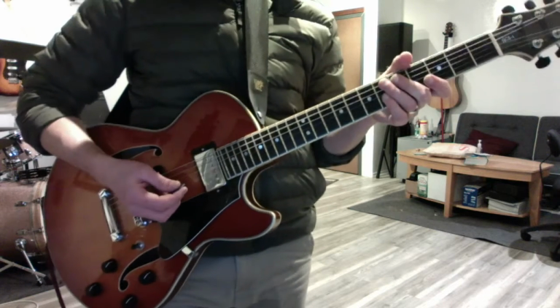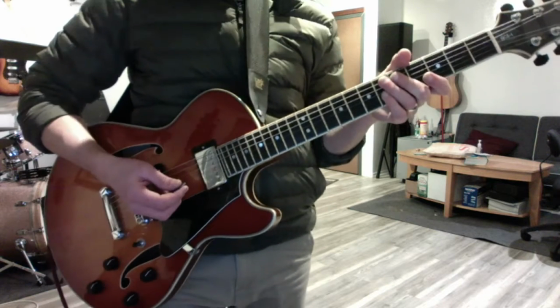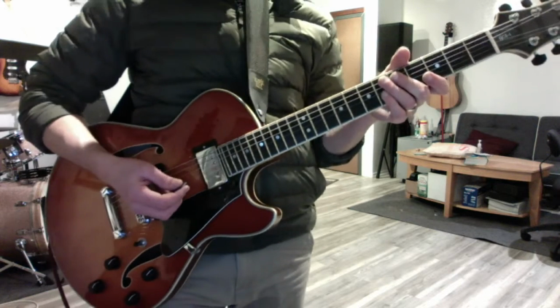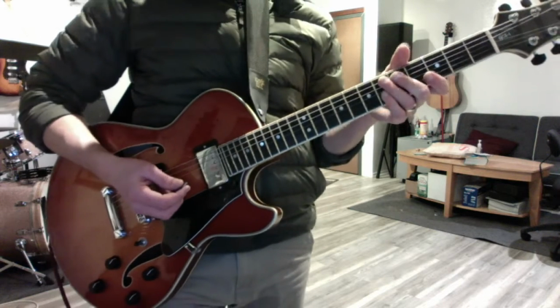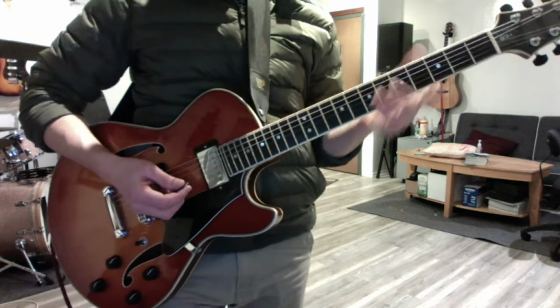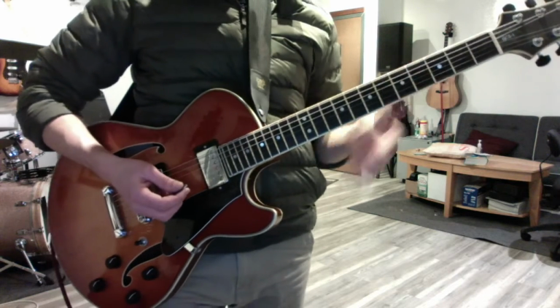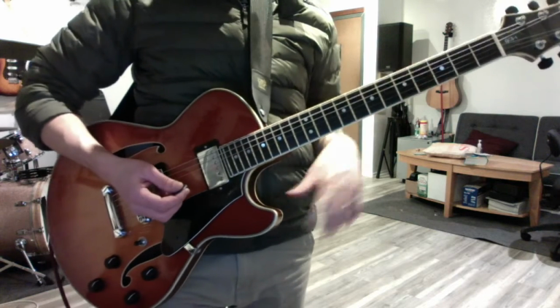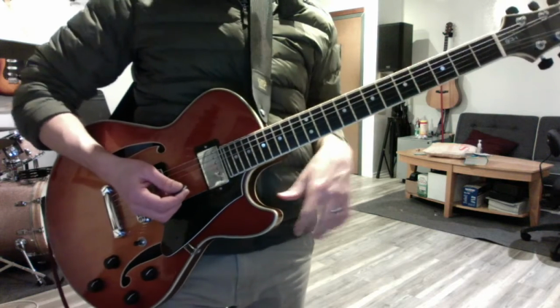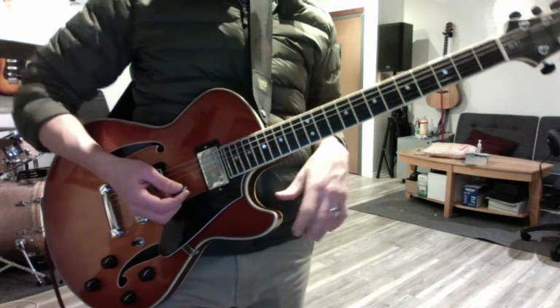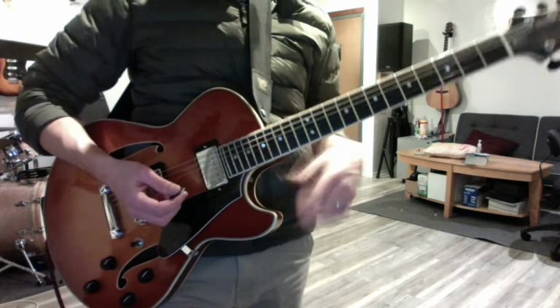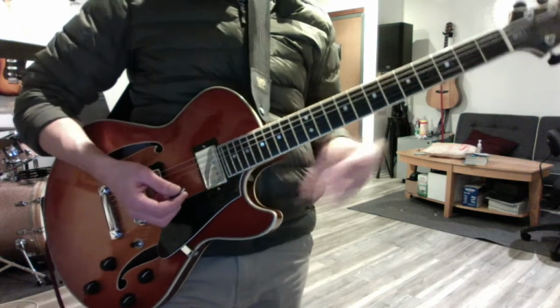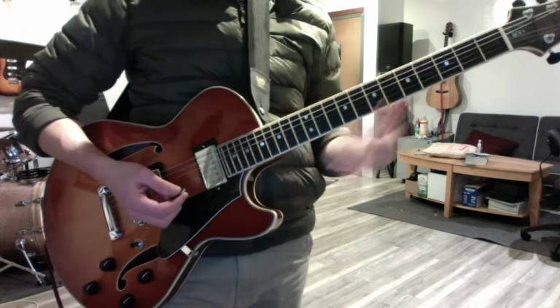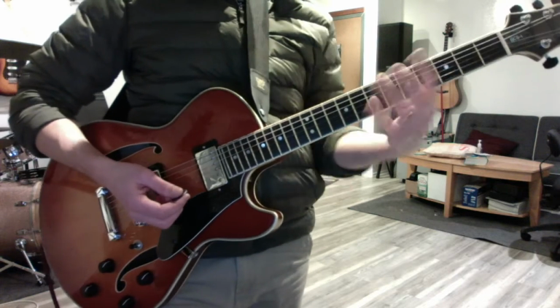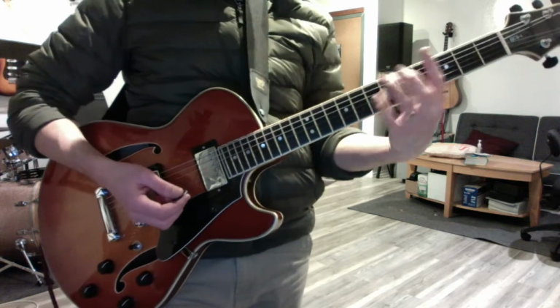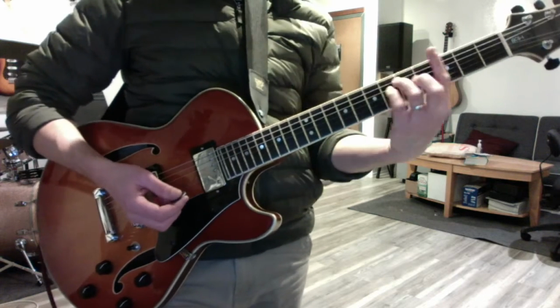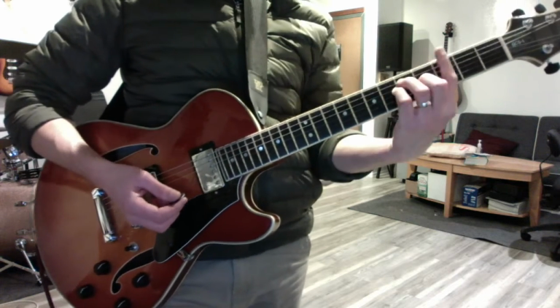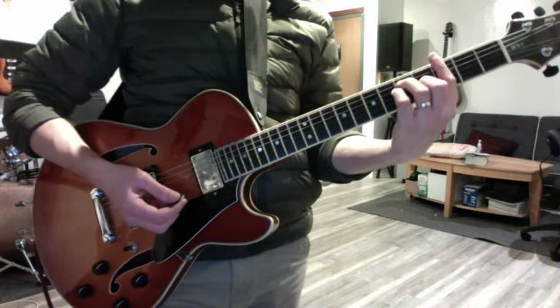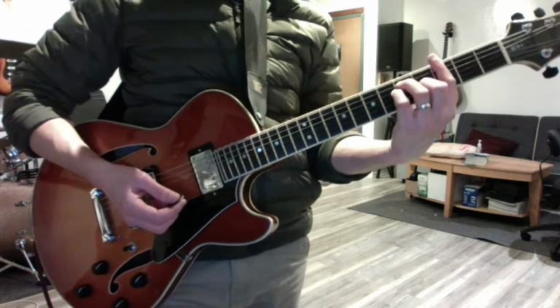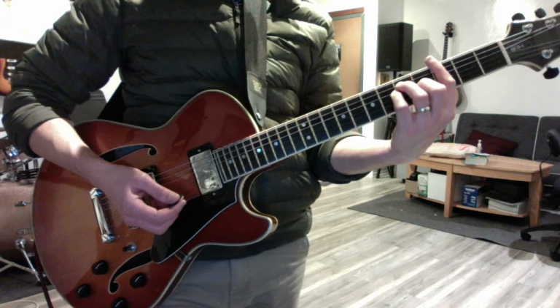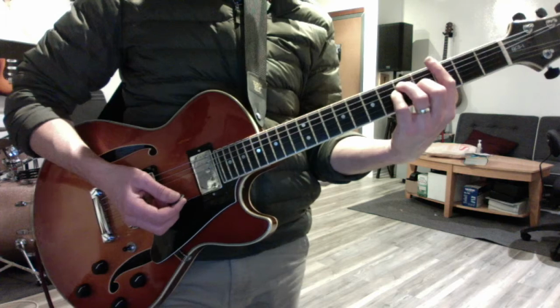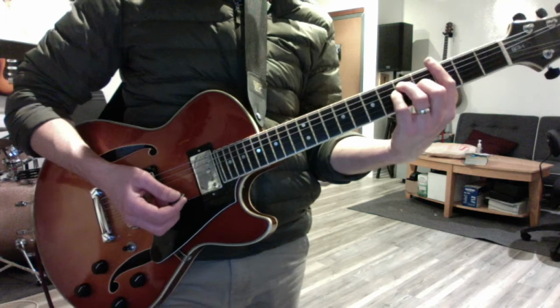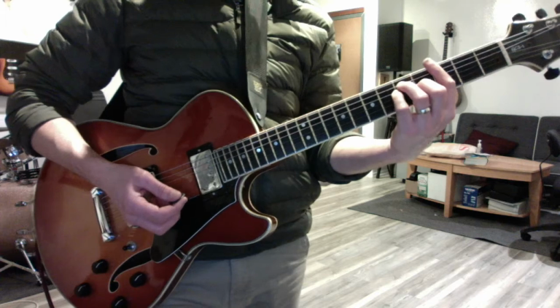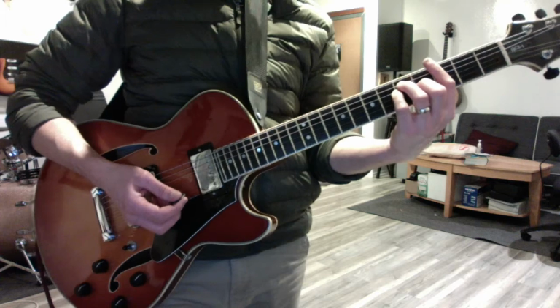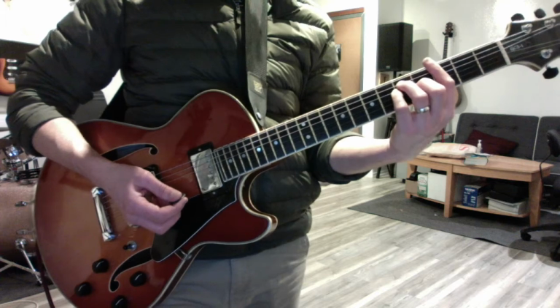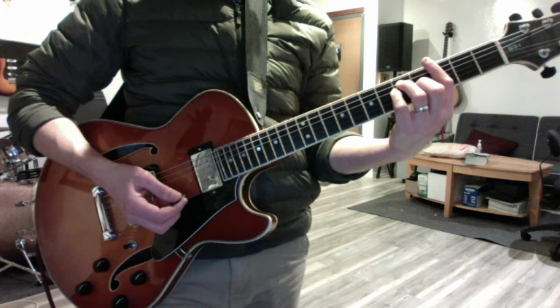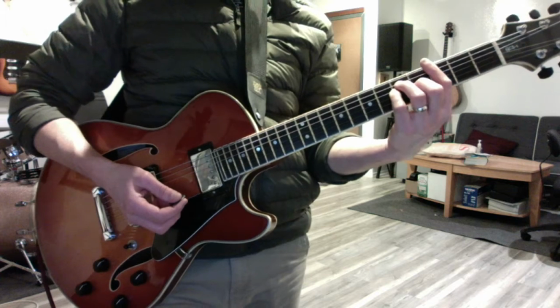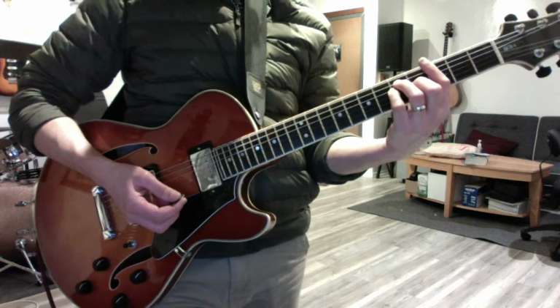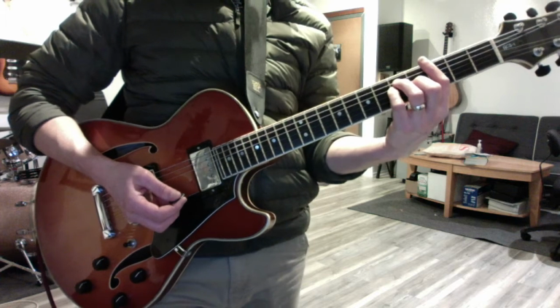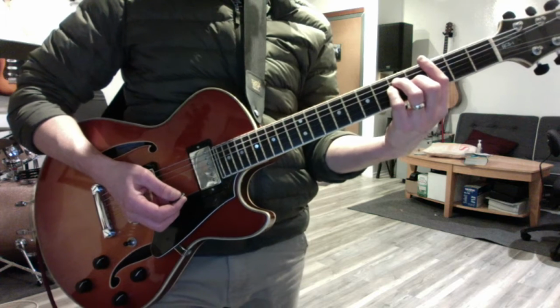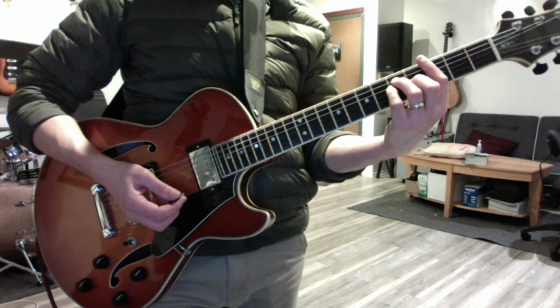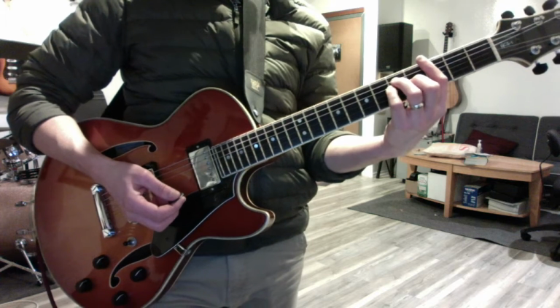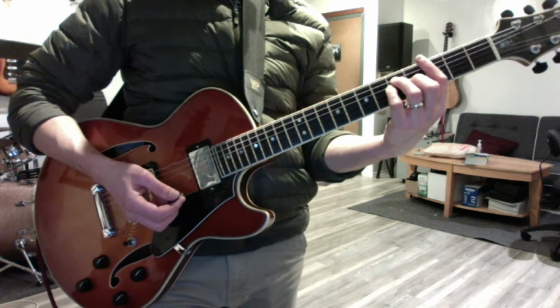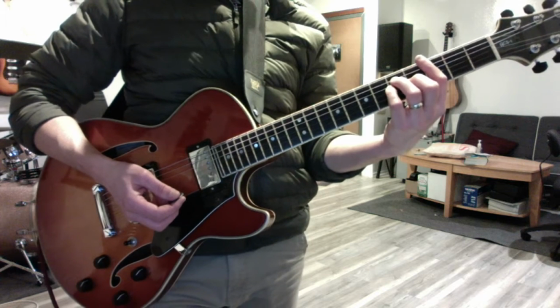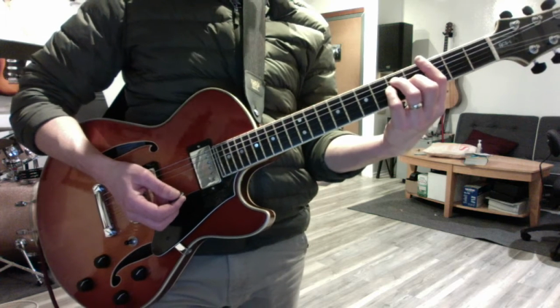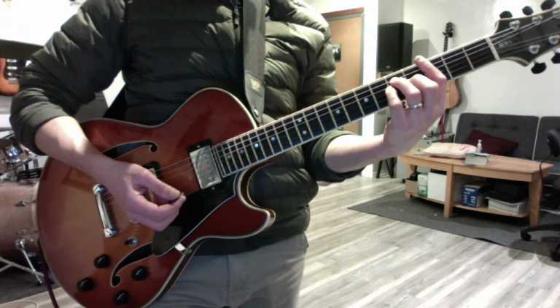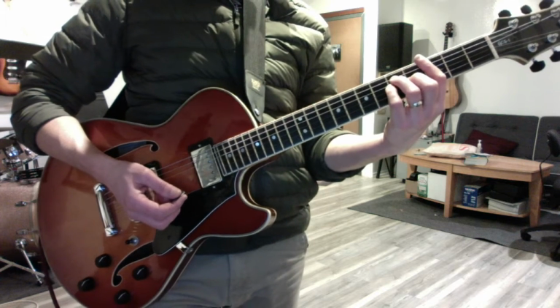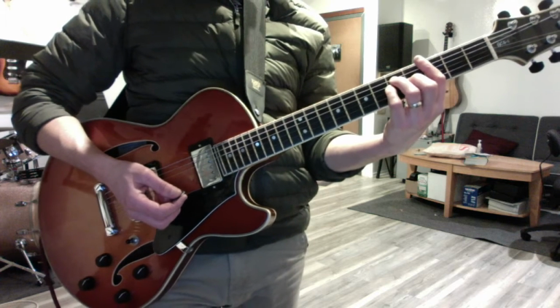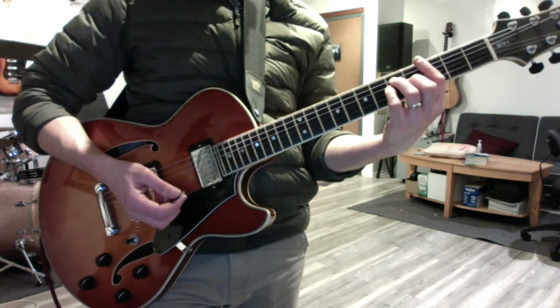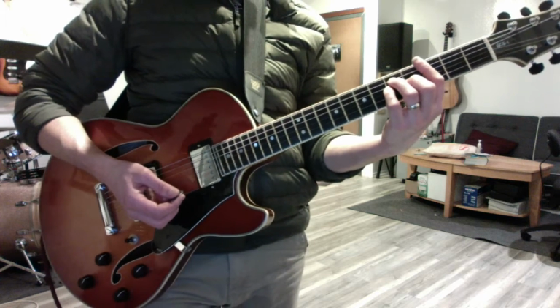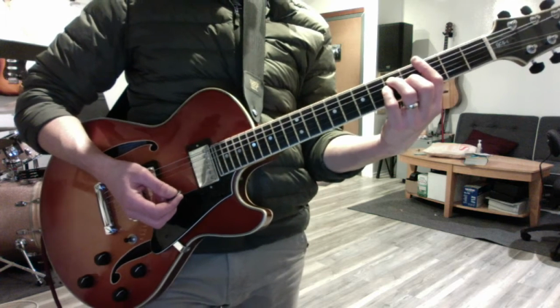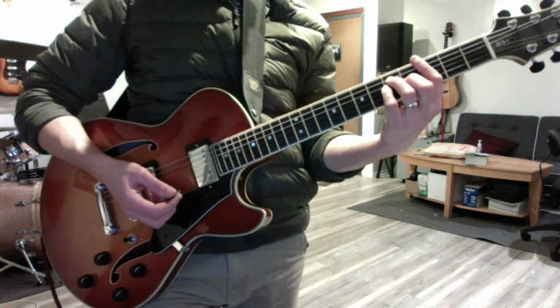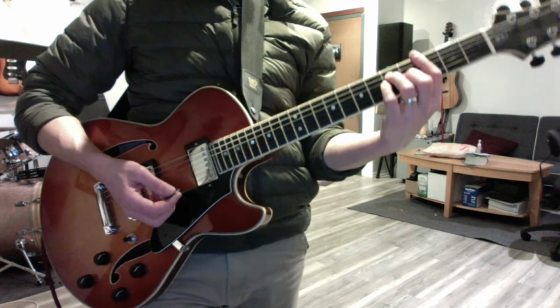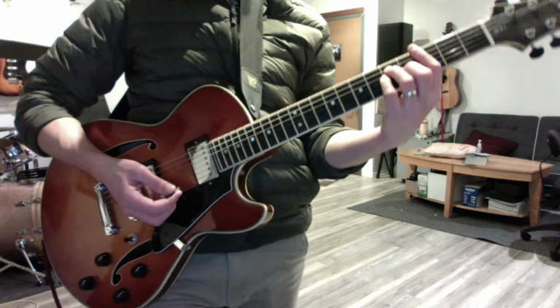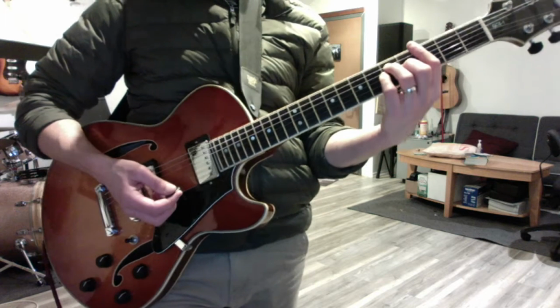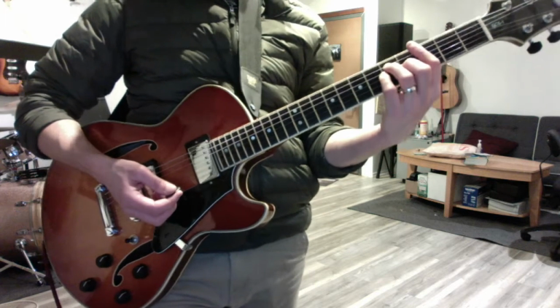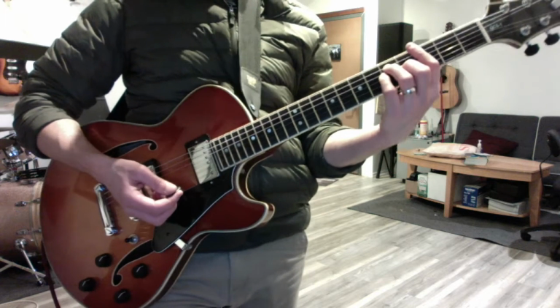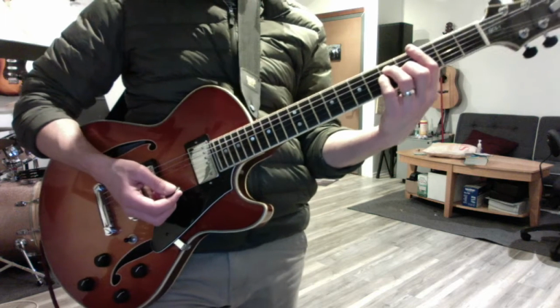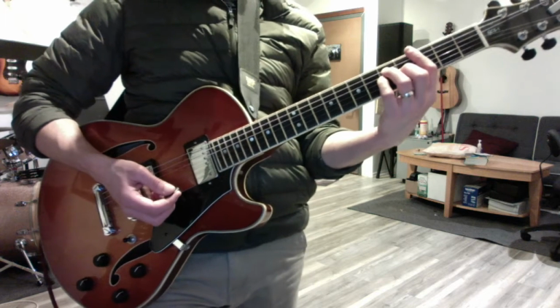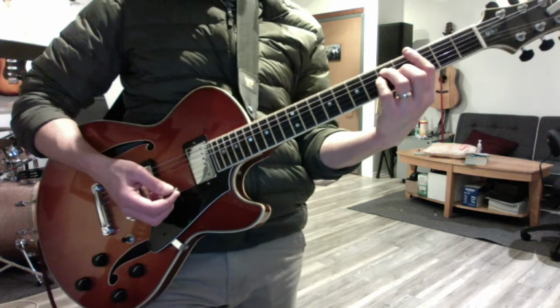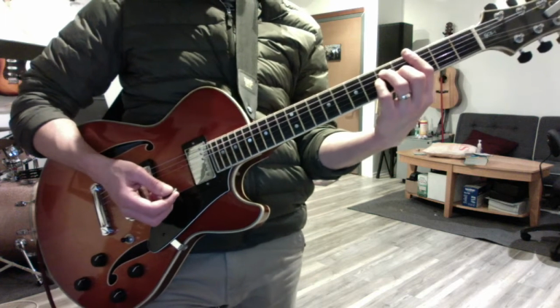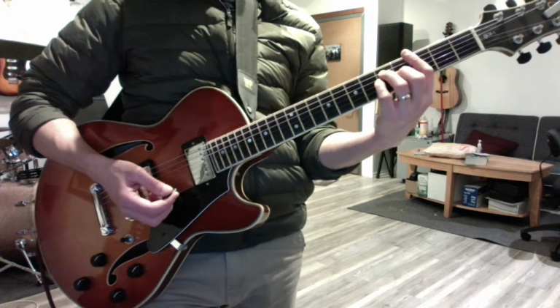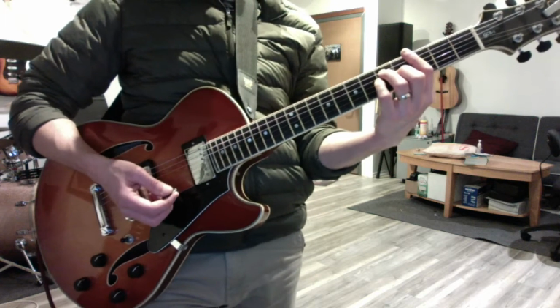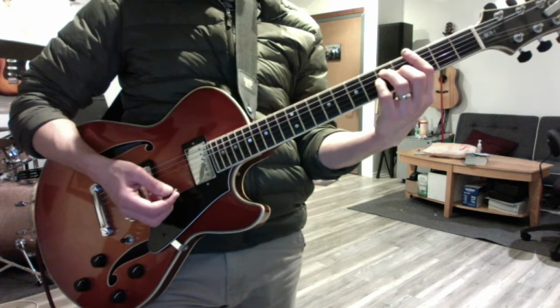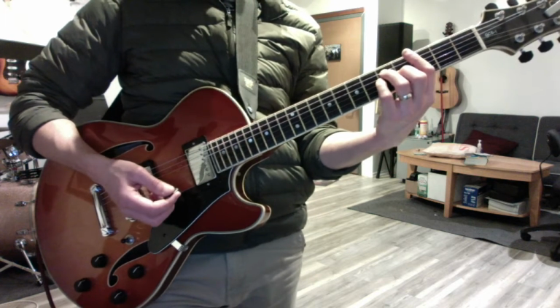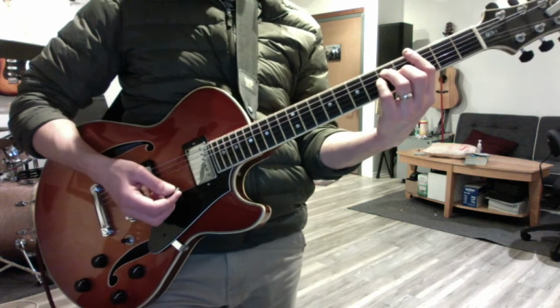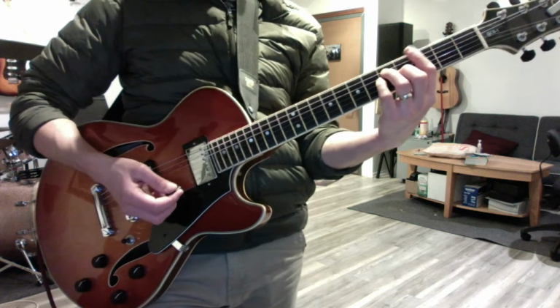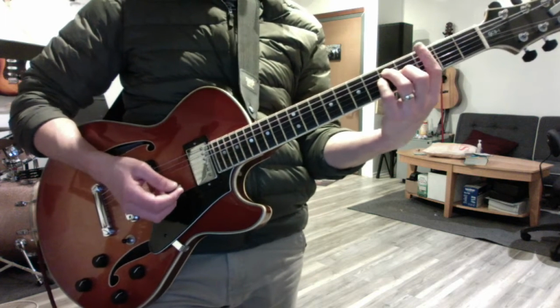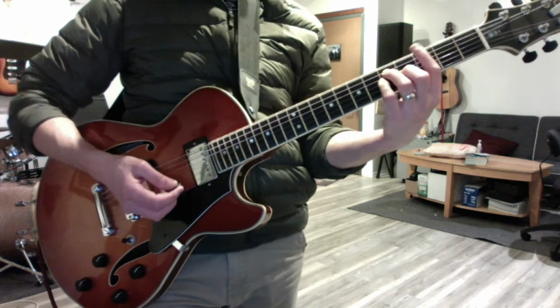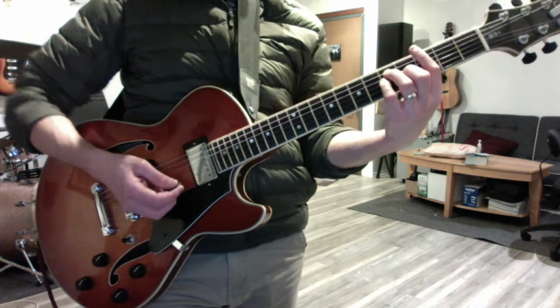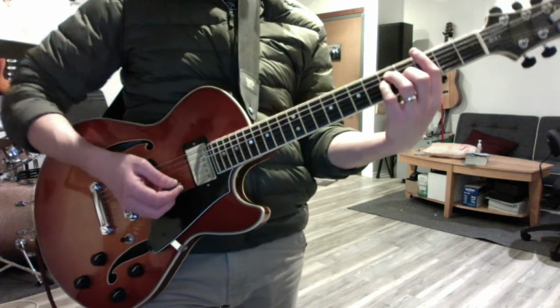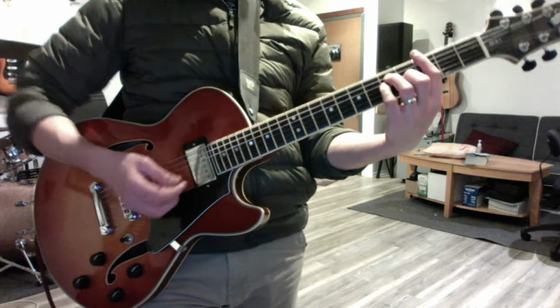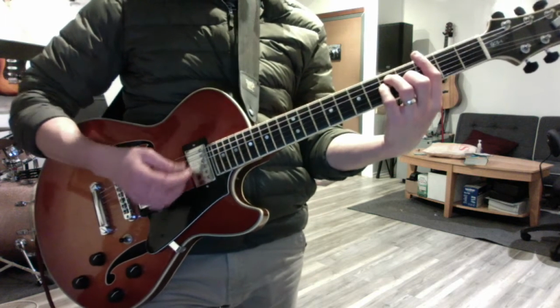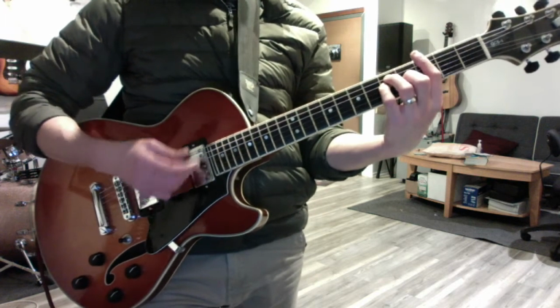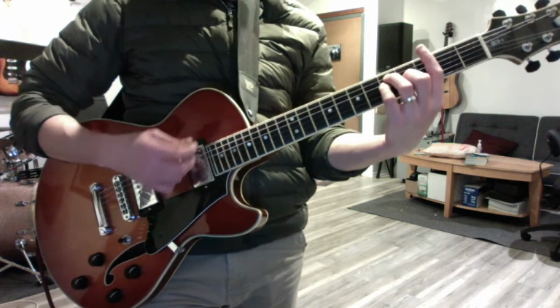We did chord scales in the key of G and the key of C. So three major chords — one, four, five — and three minor chords — two, three, six.